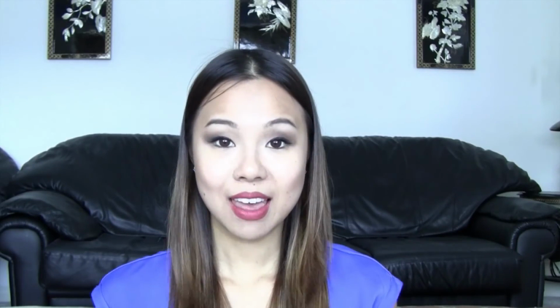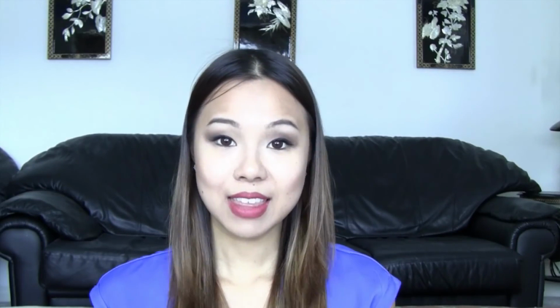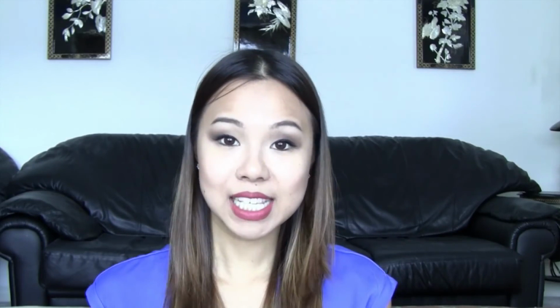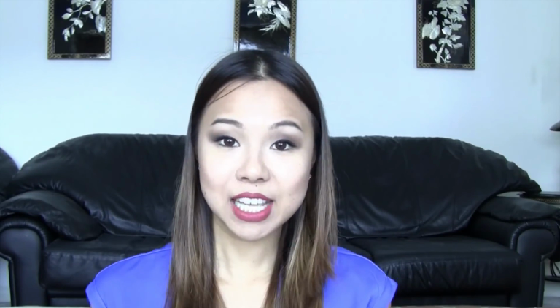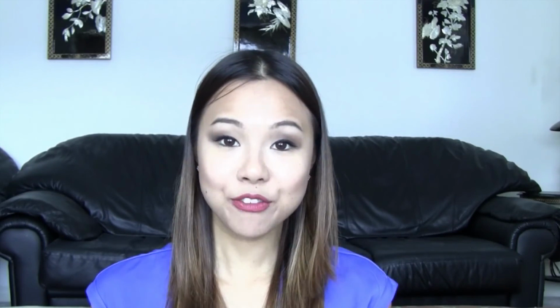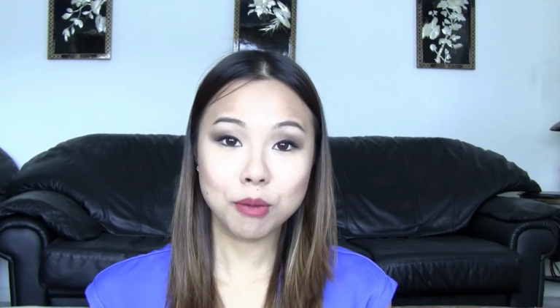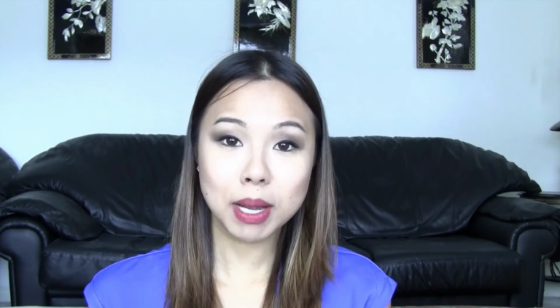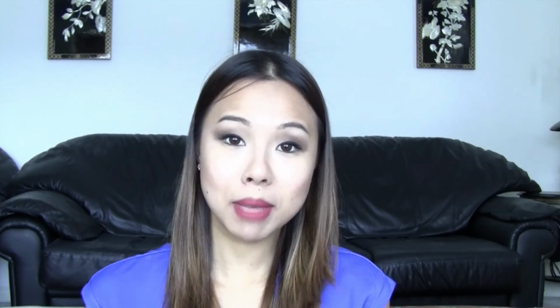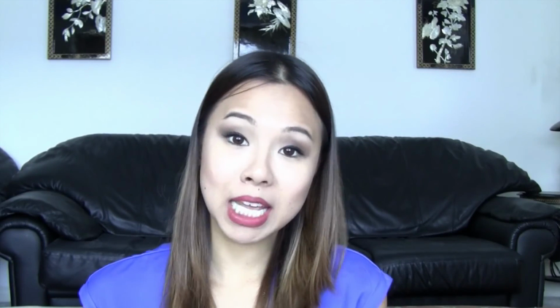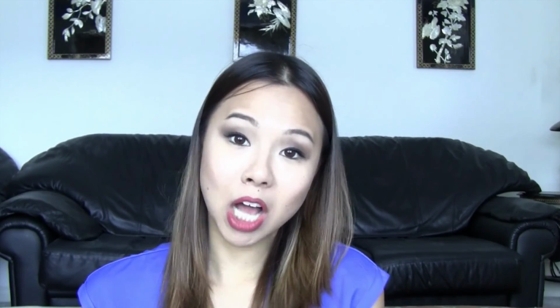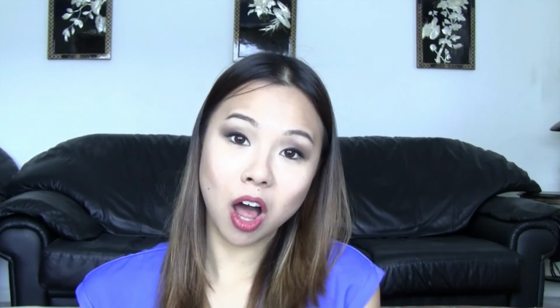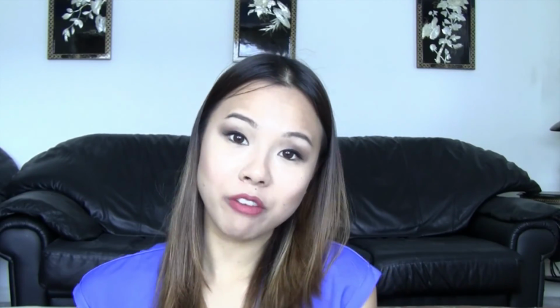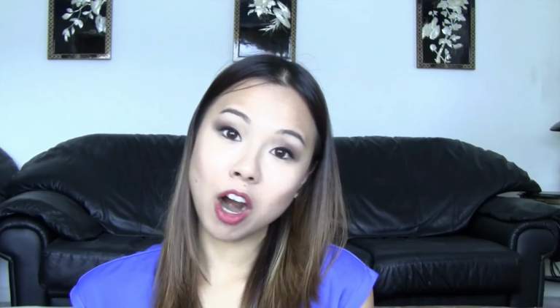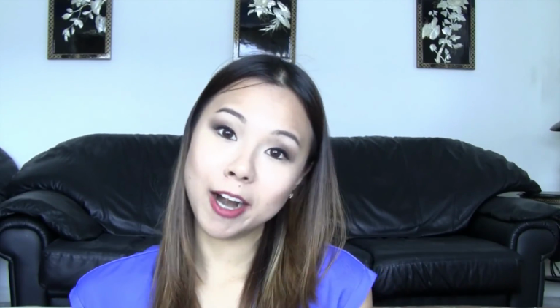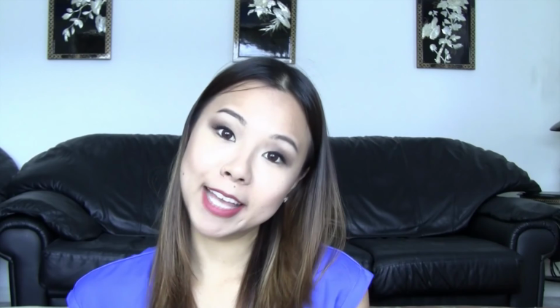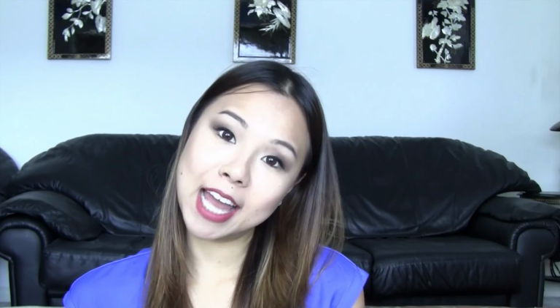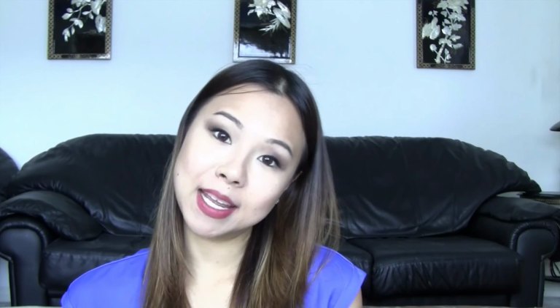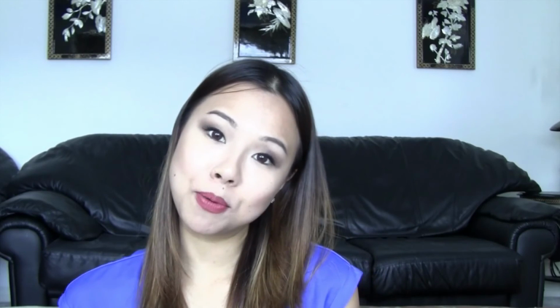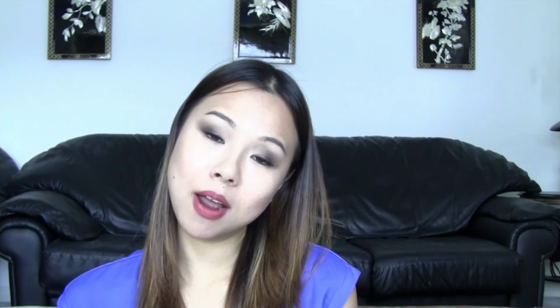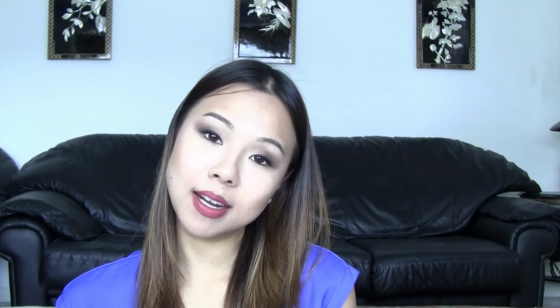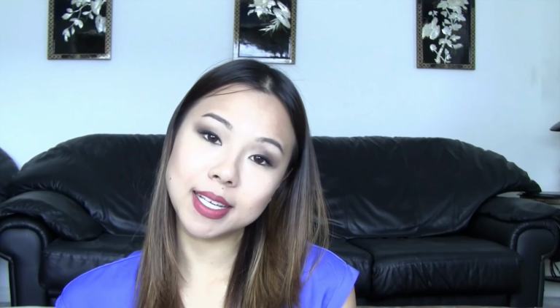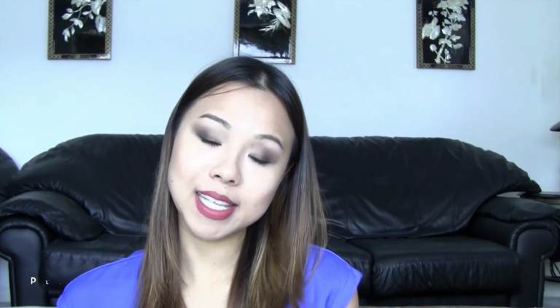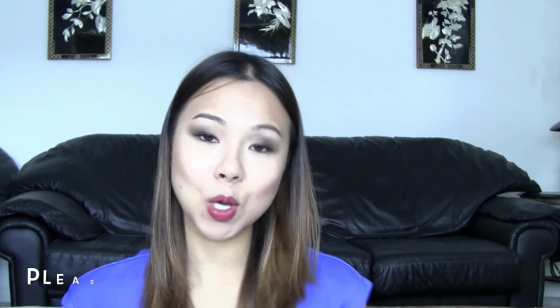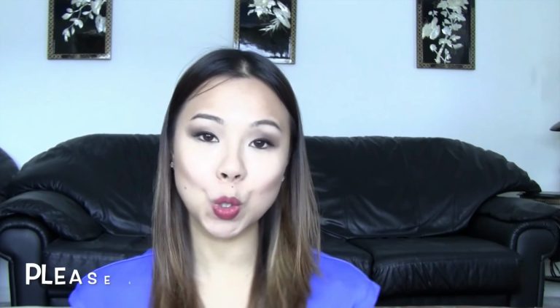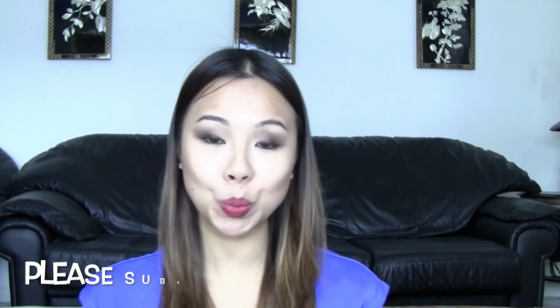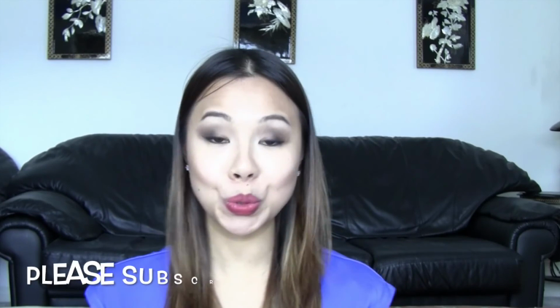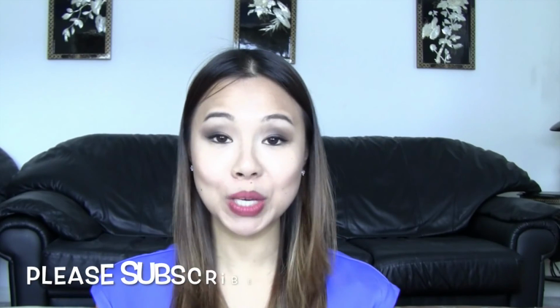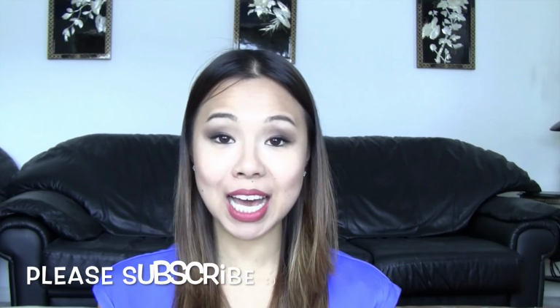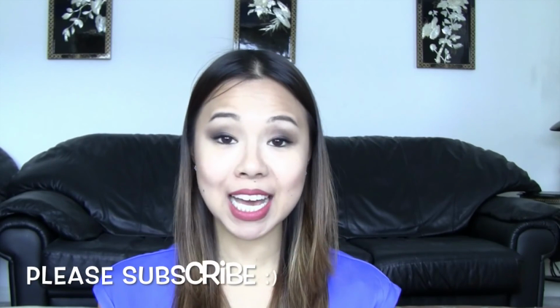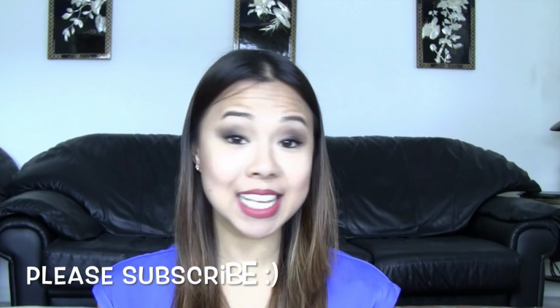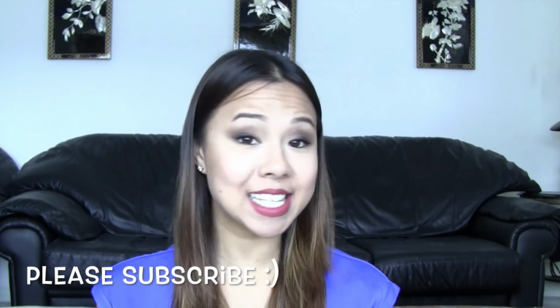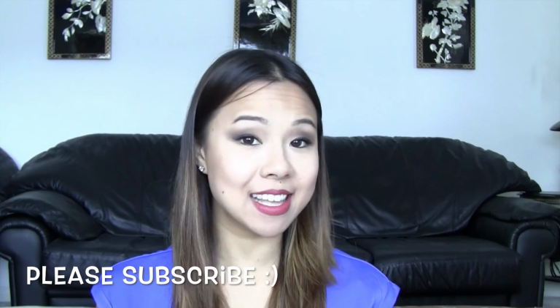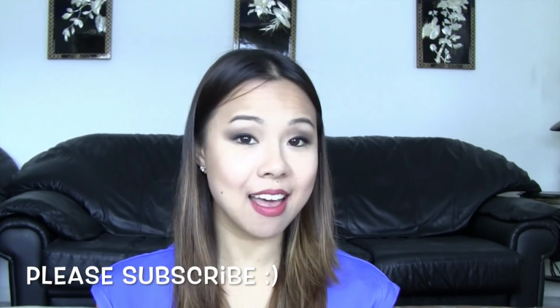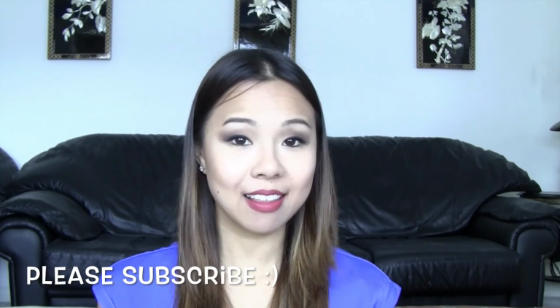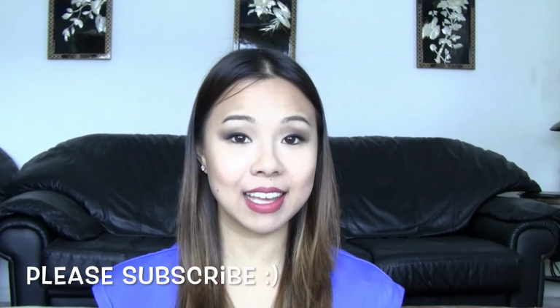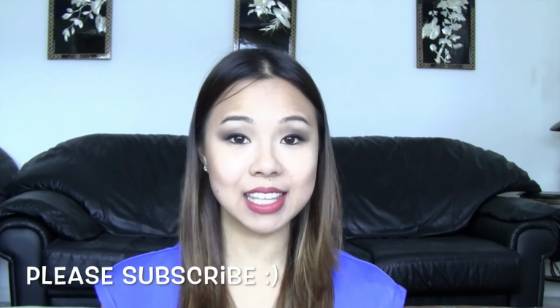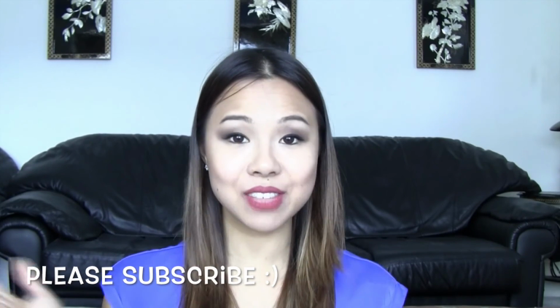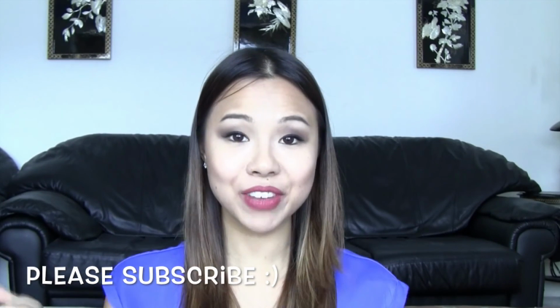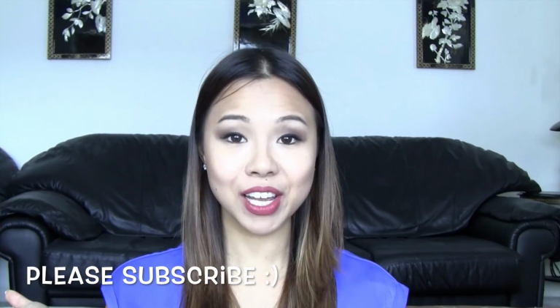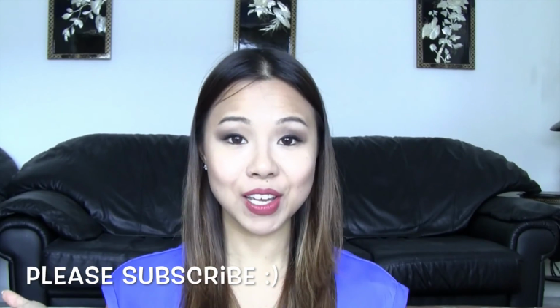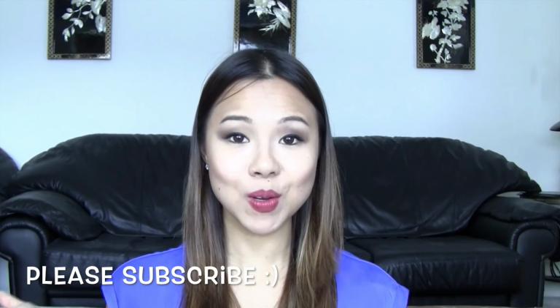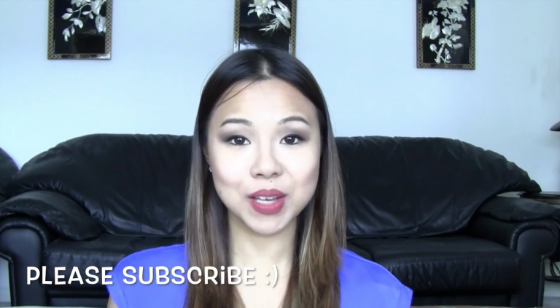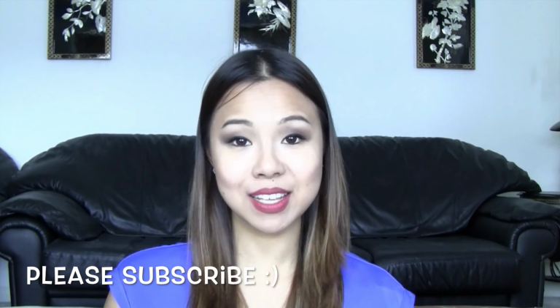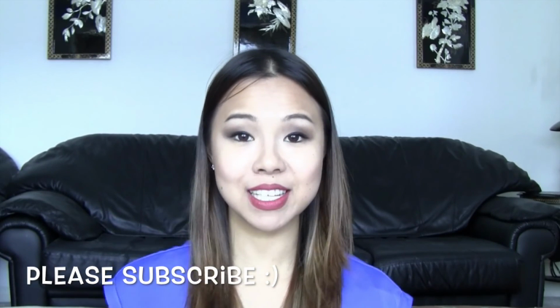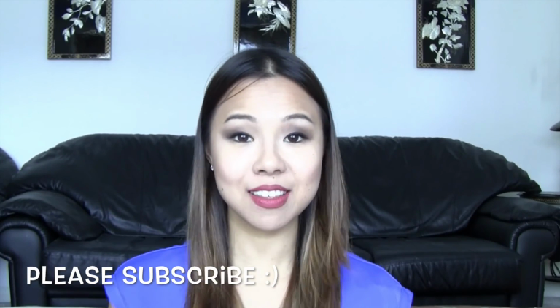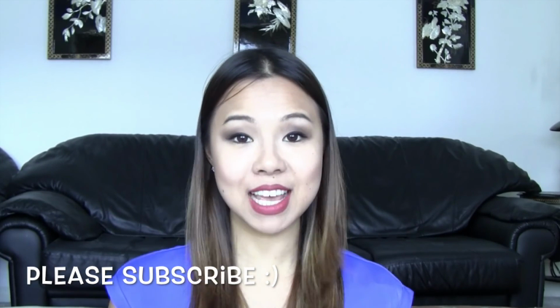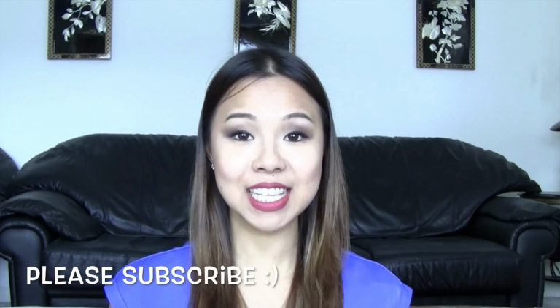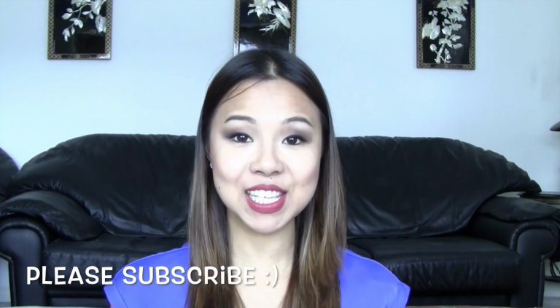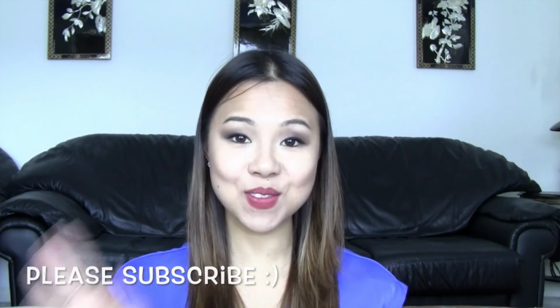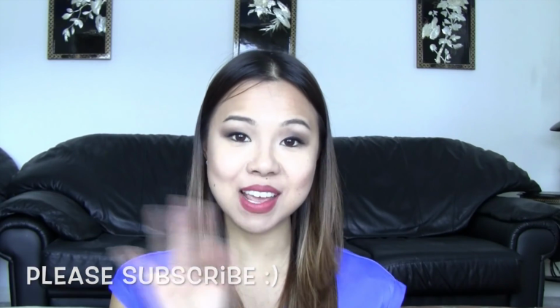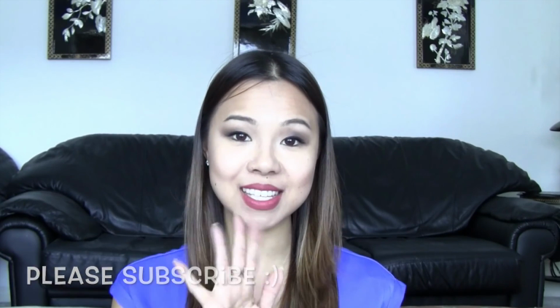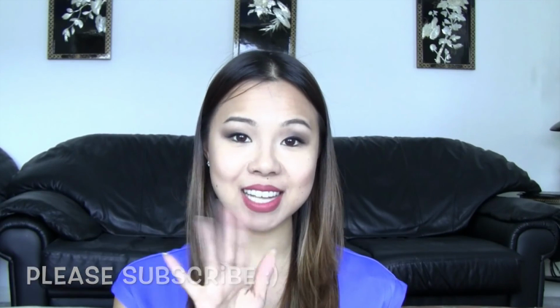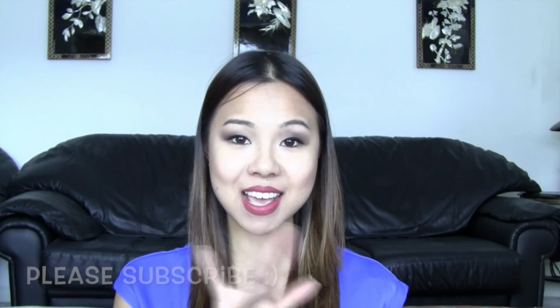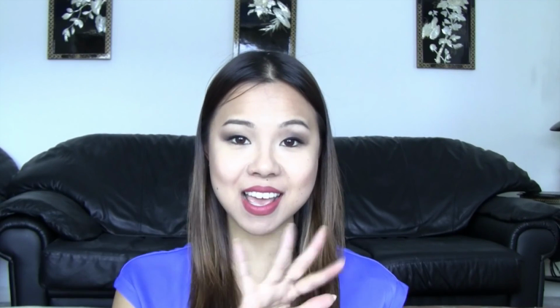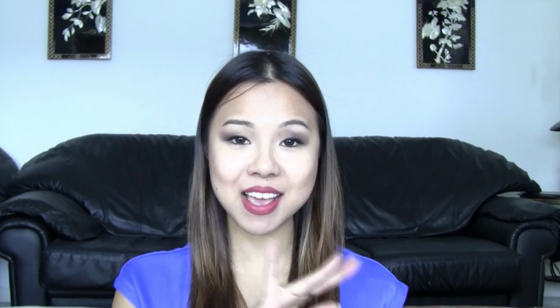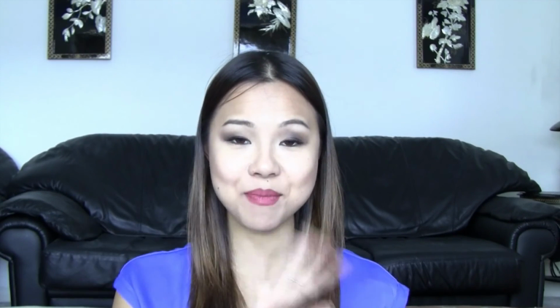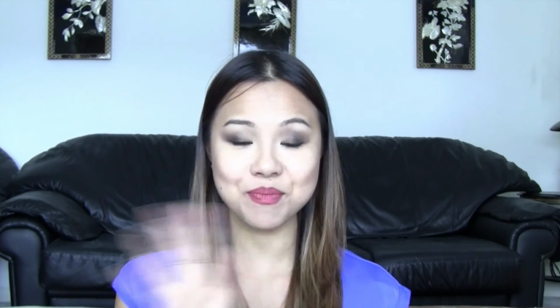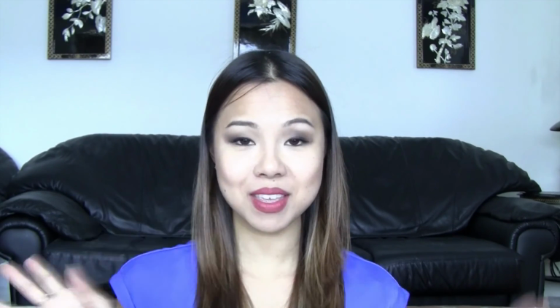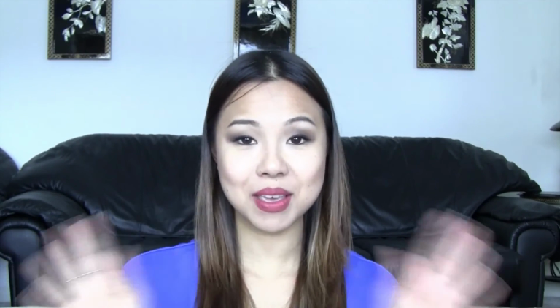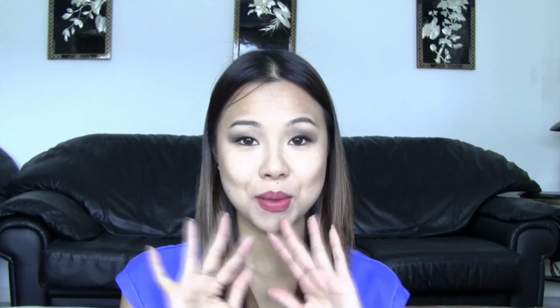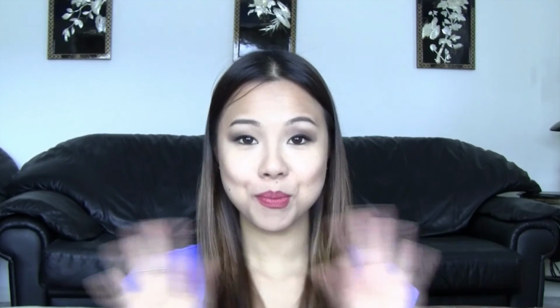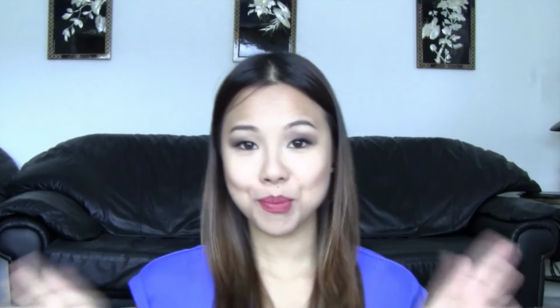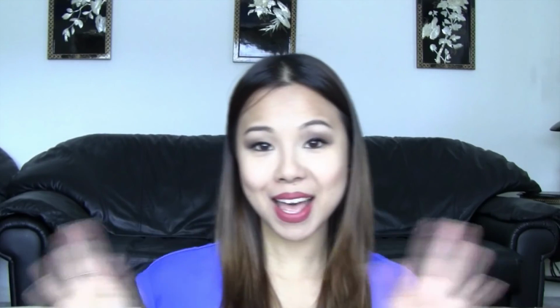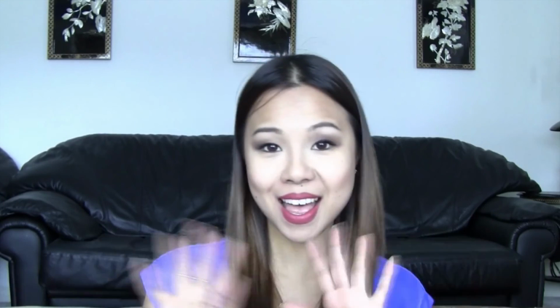That's it for my mini haul of Hard Candy products. I hope you guys like this video. Until then, see you next time. Bye!